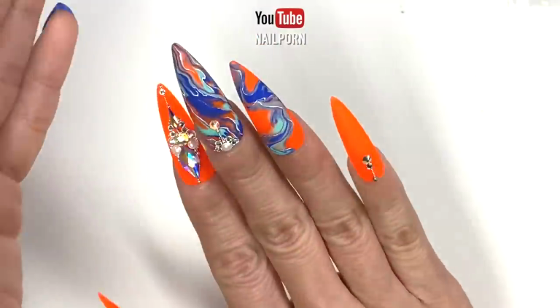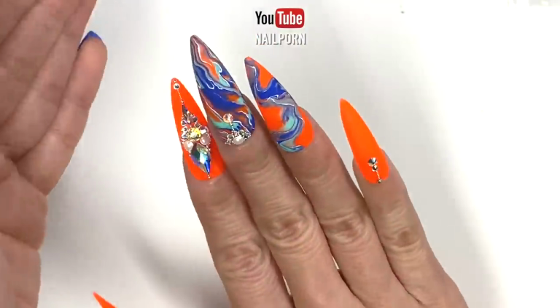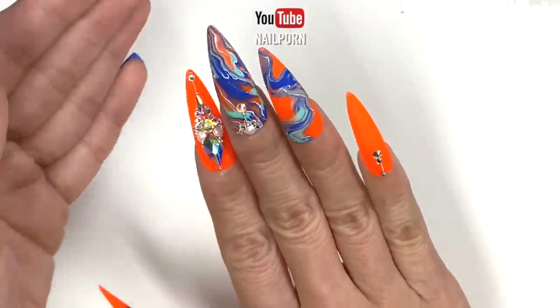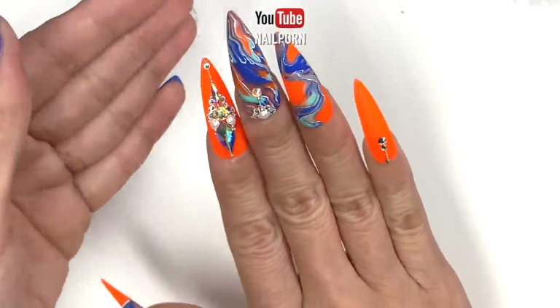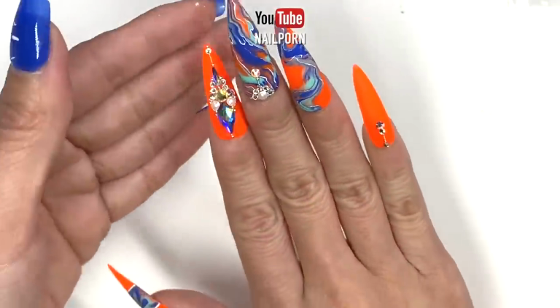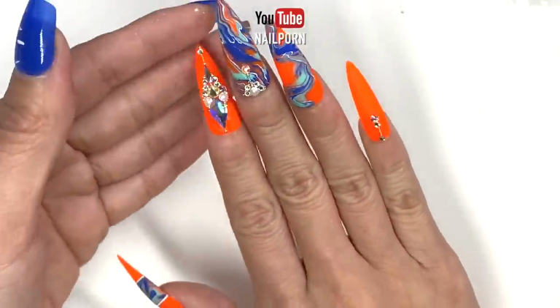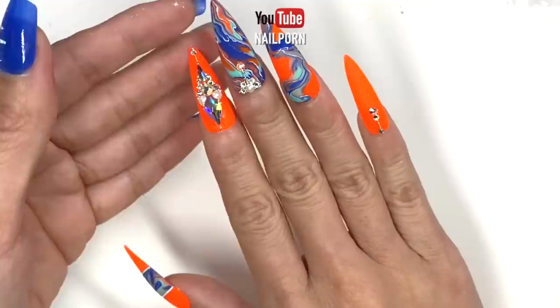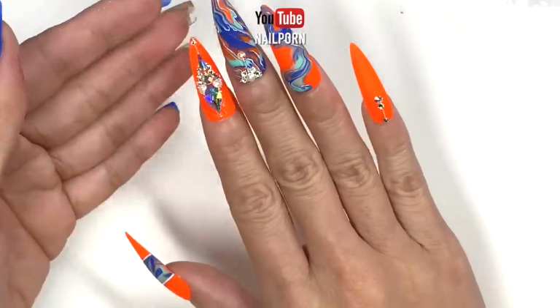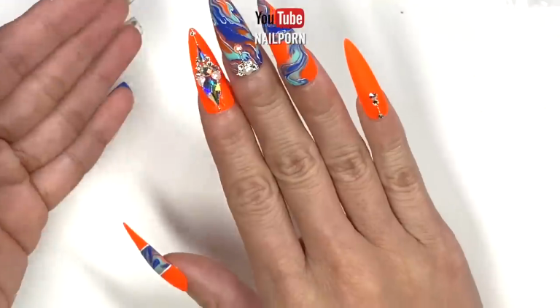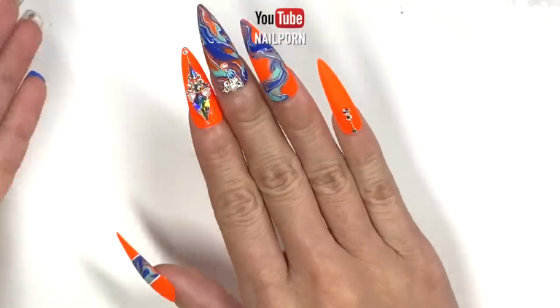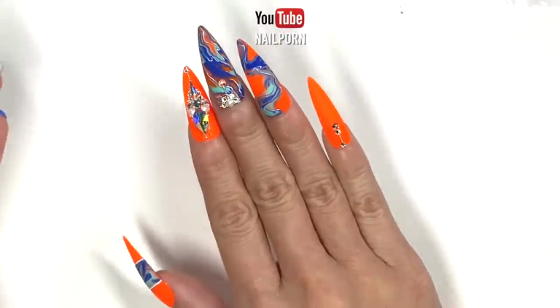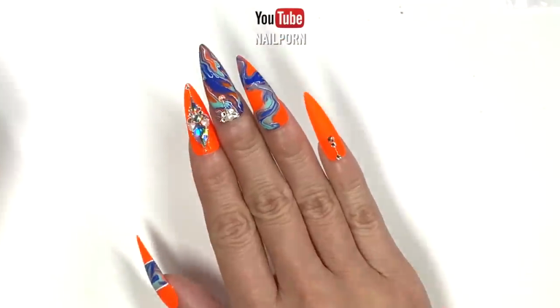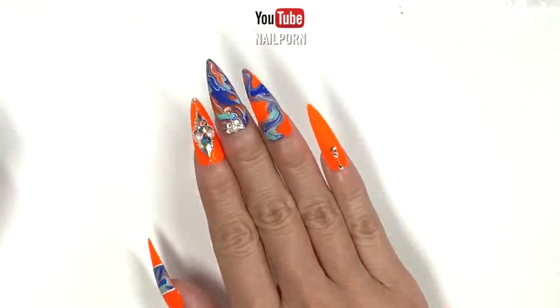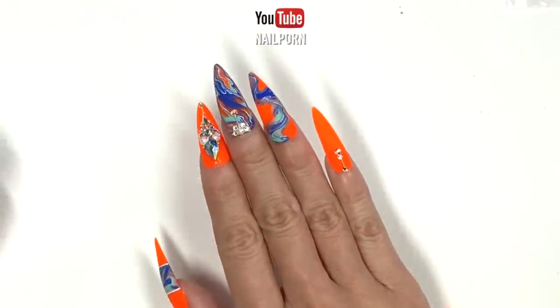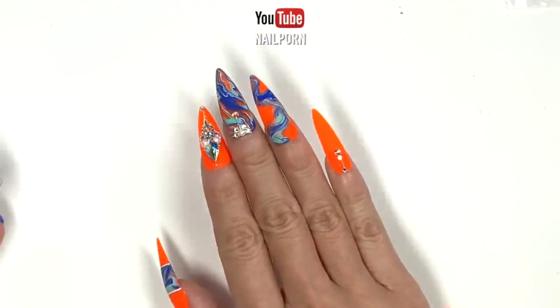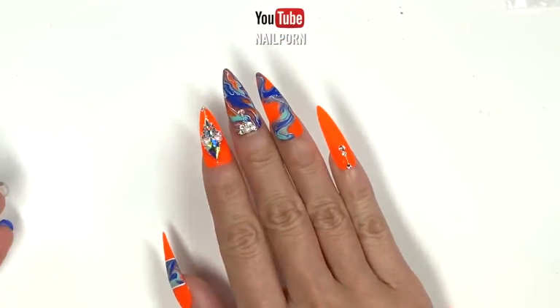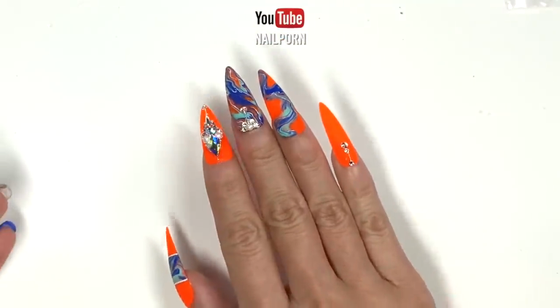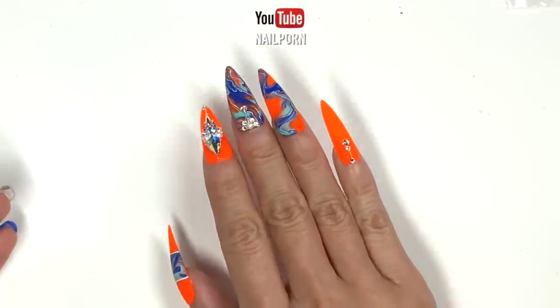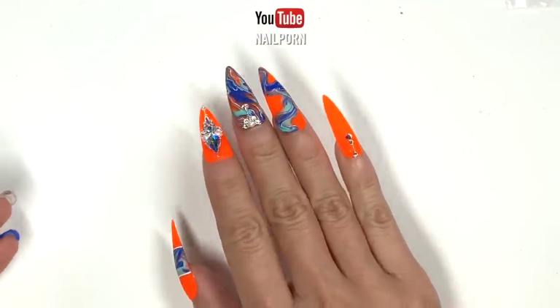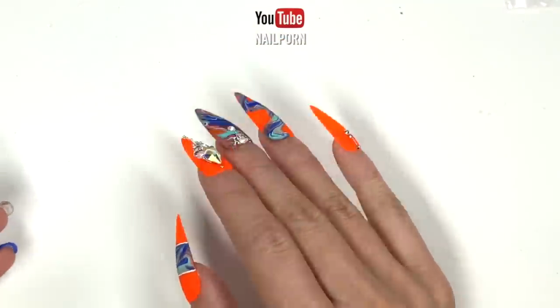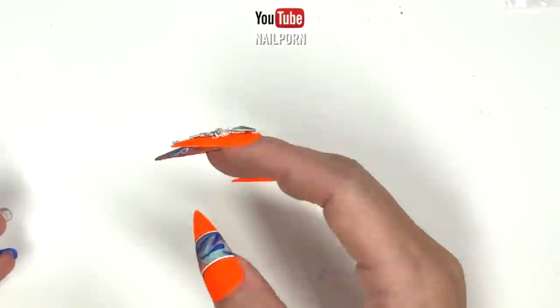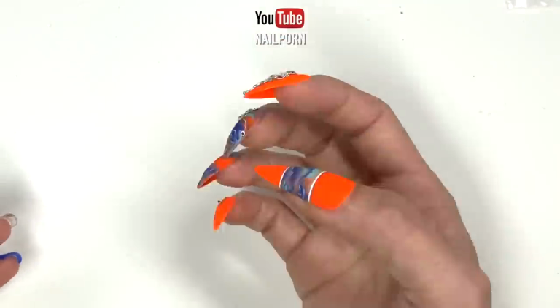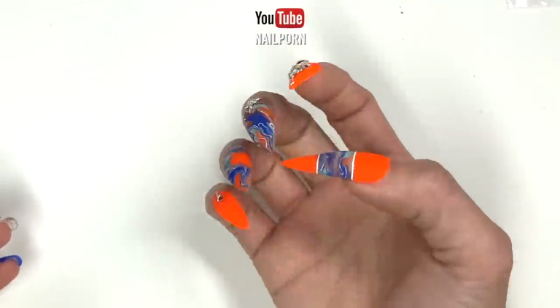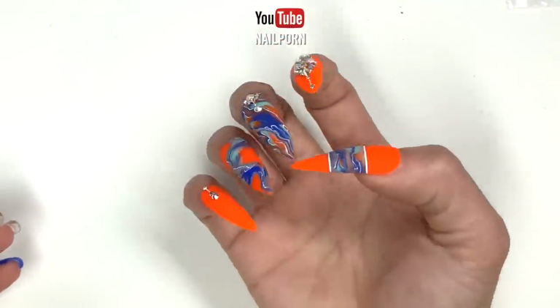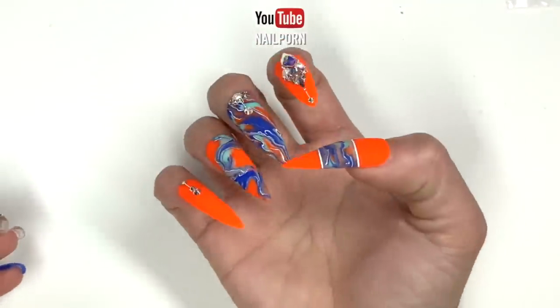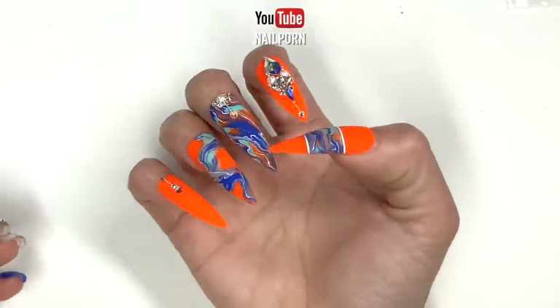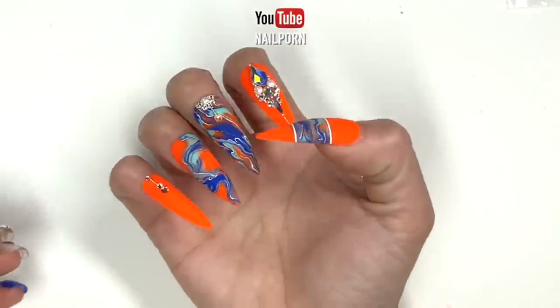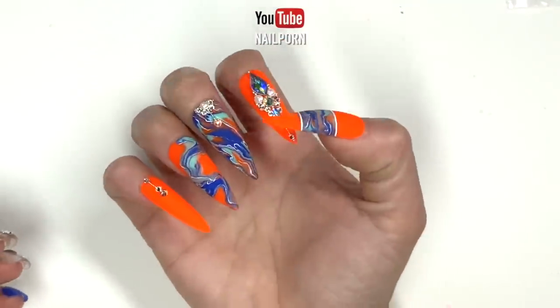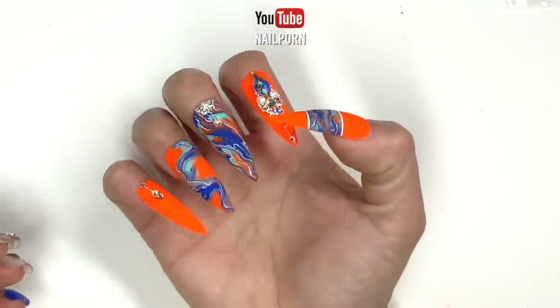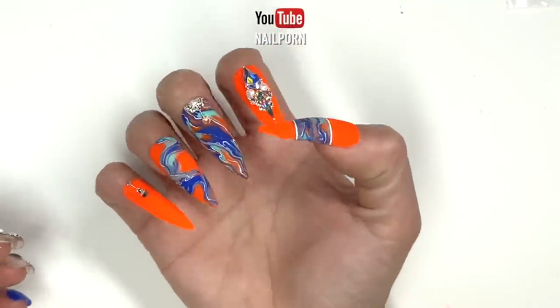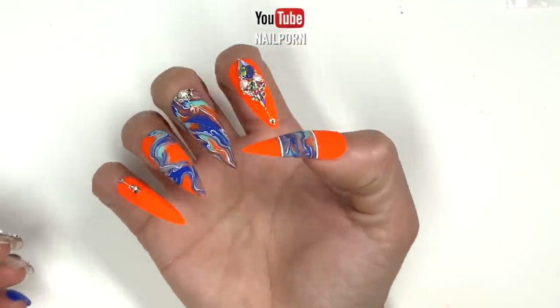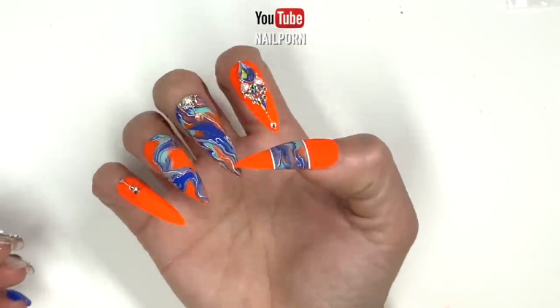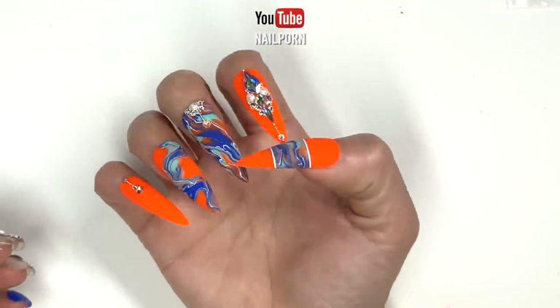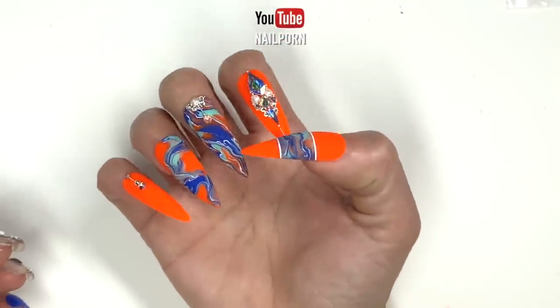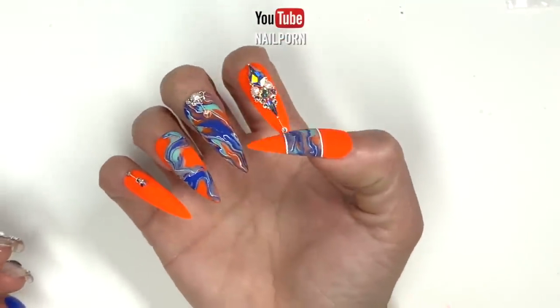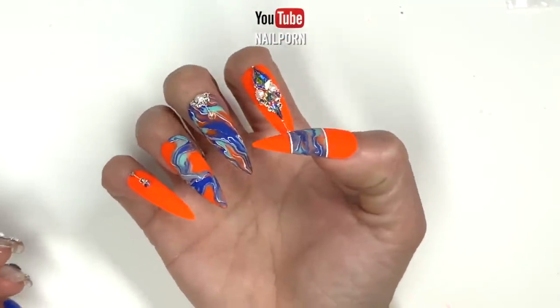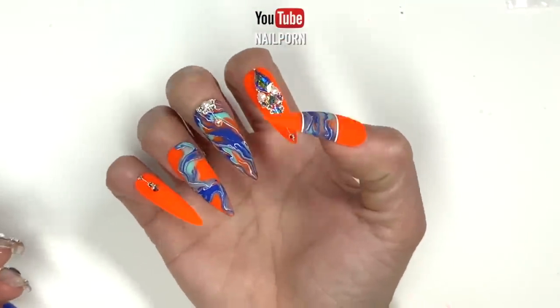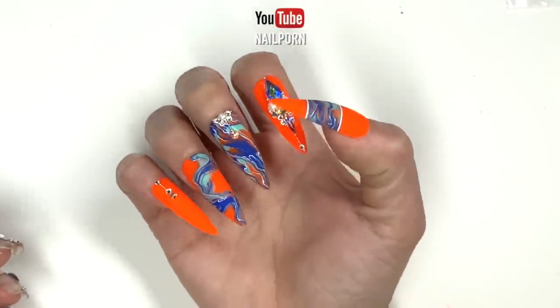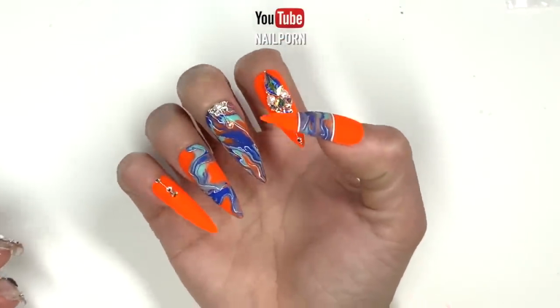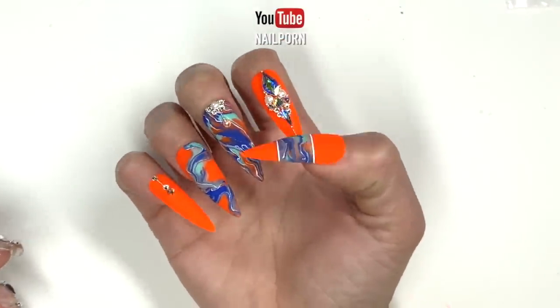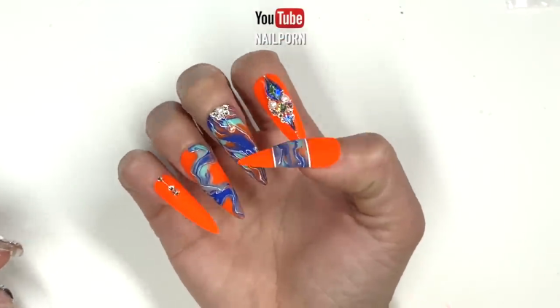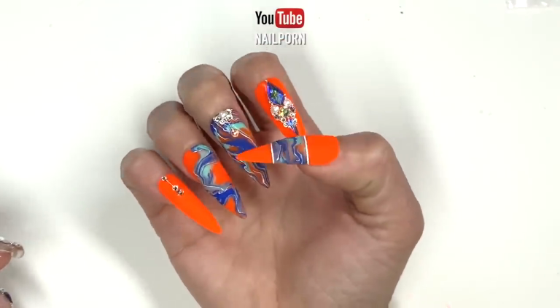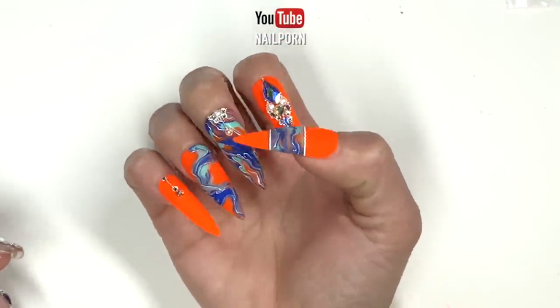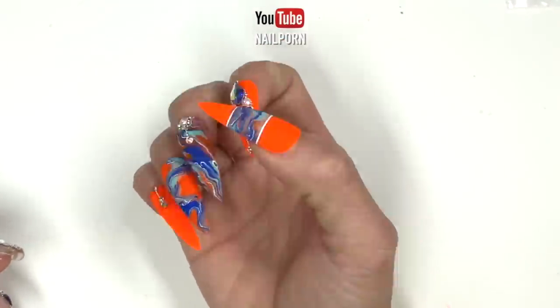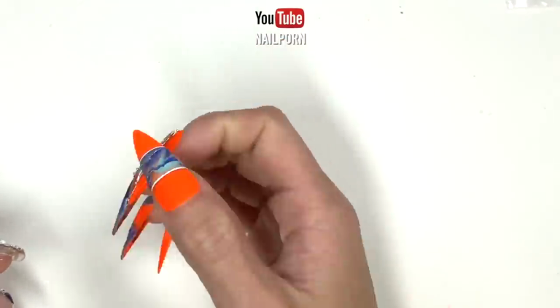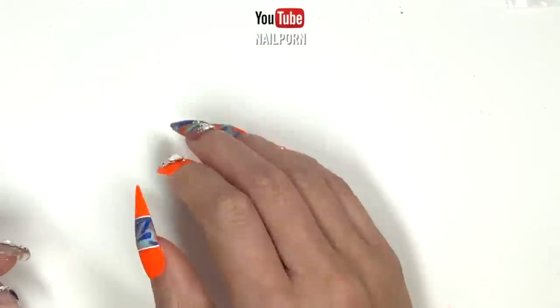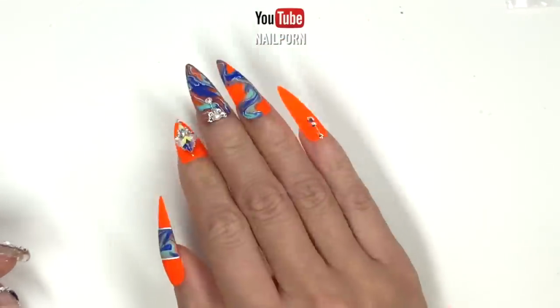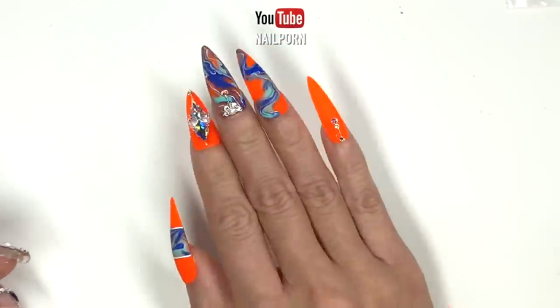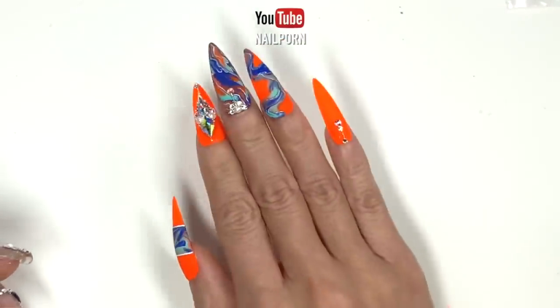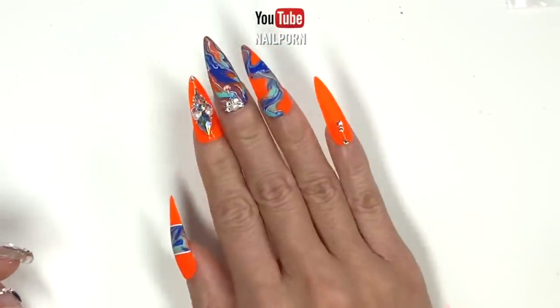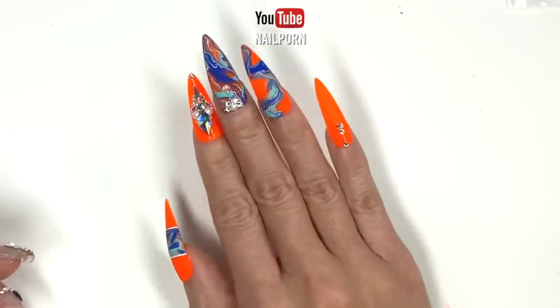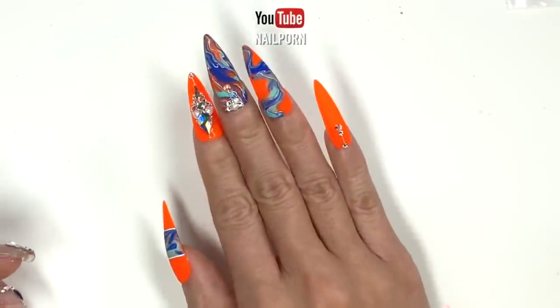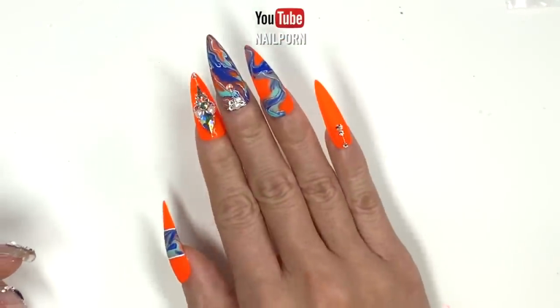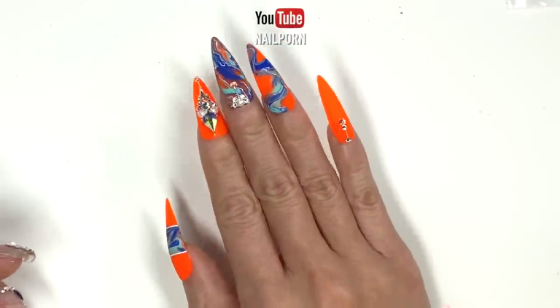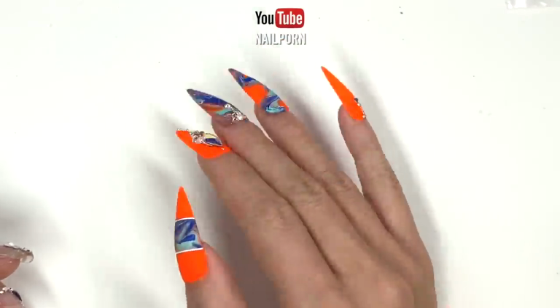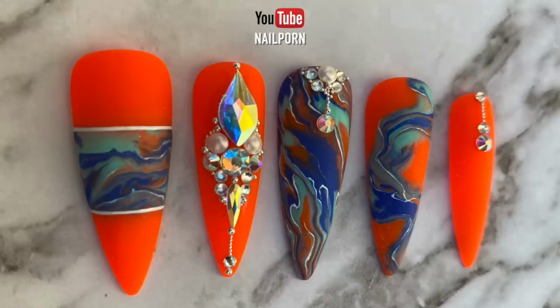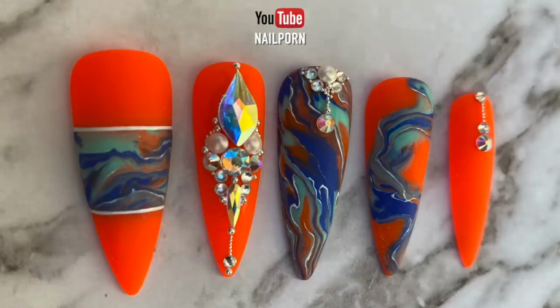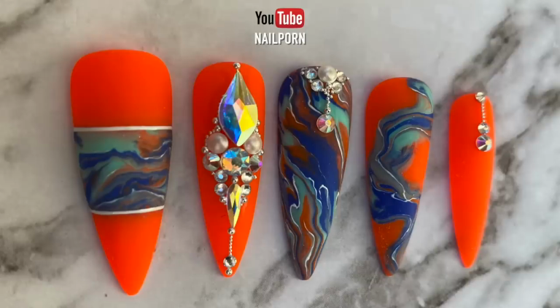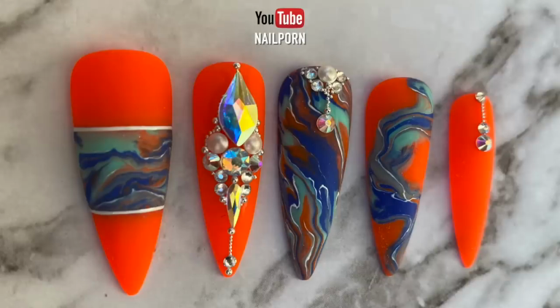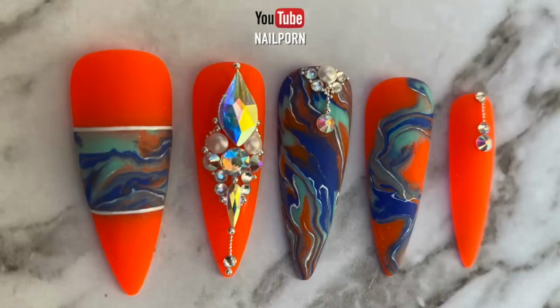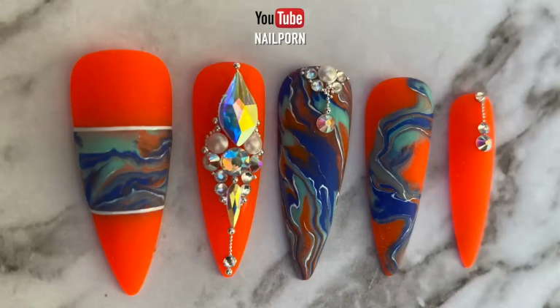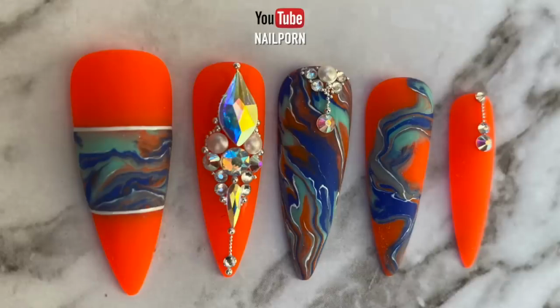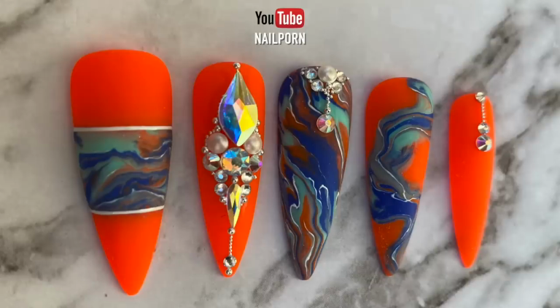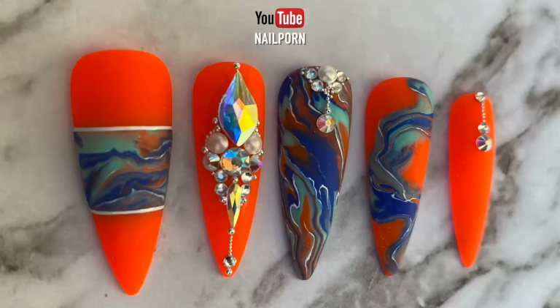So guys, it's the end of my video. If you enjoyed this video and want to hear more from me, be sure to hit that subscribe button before you go.